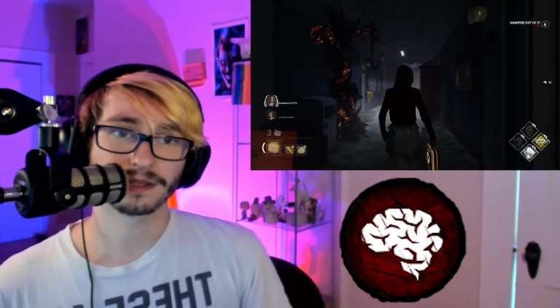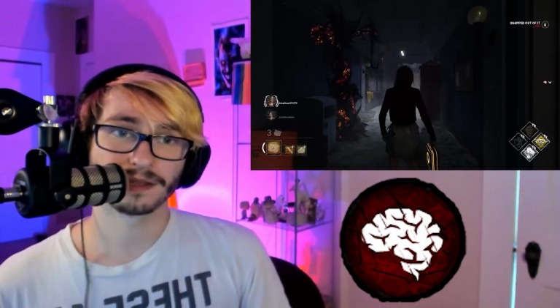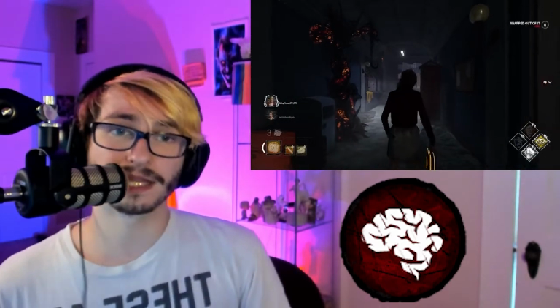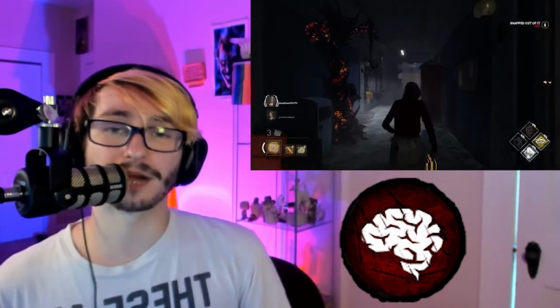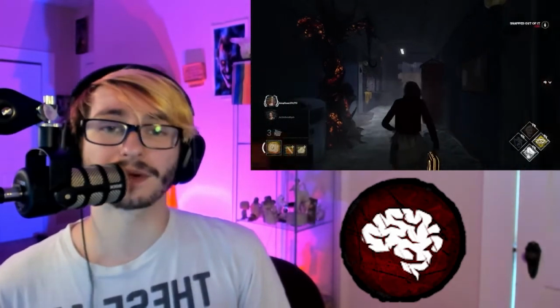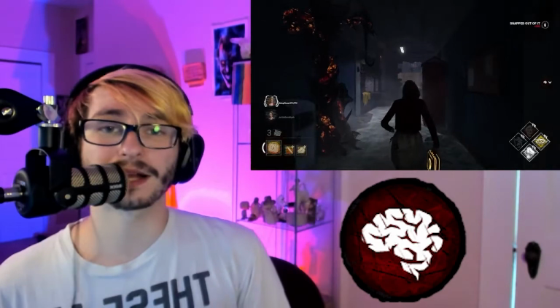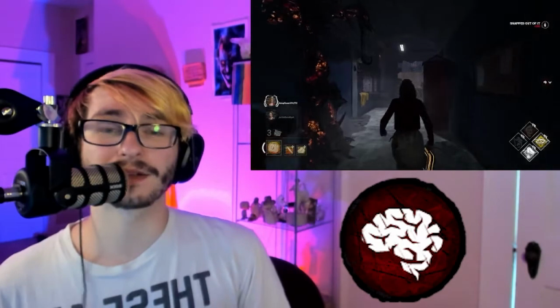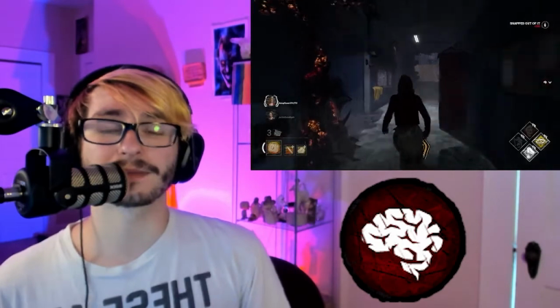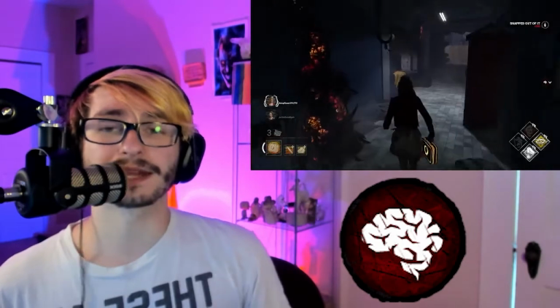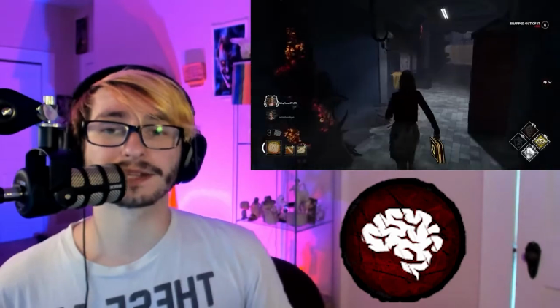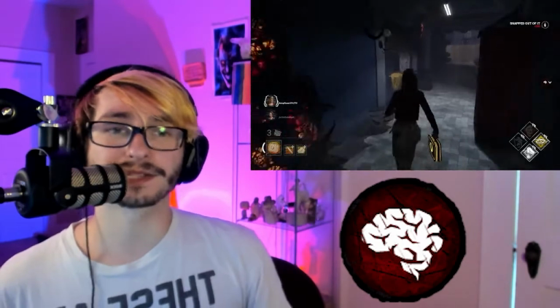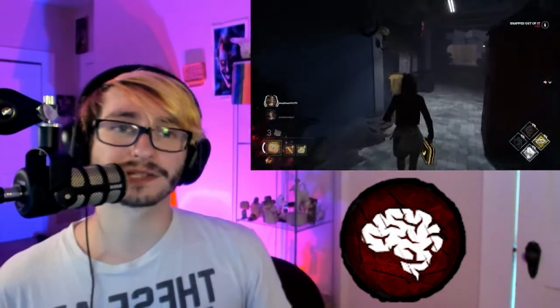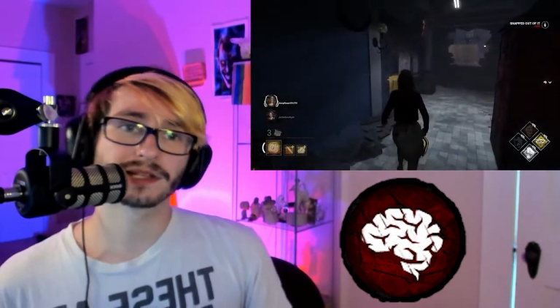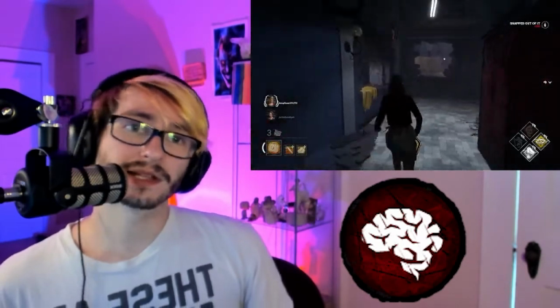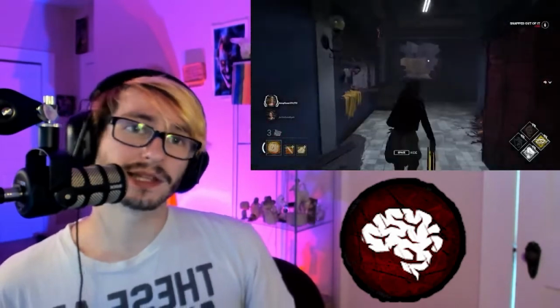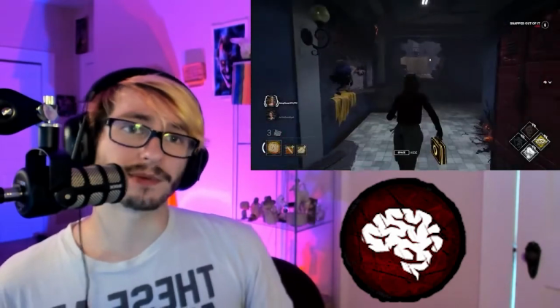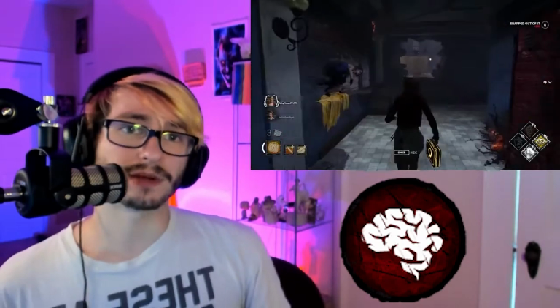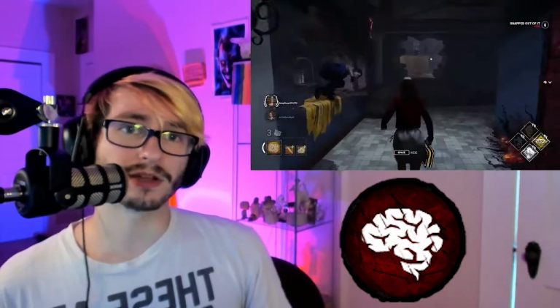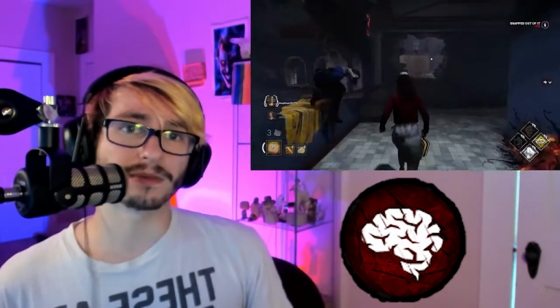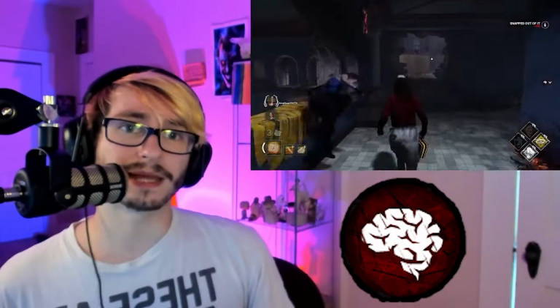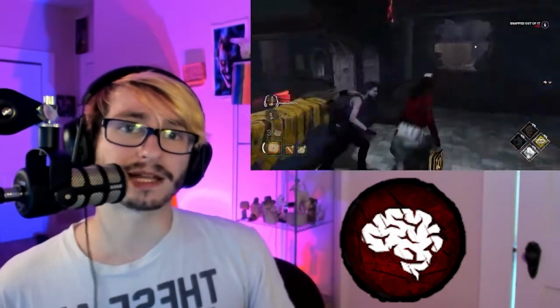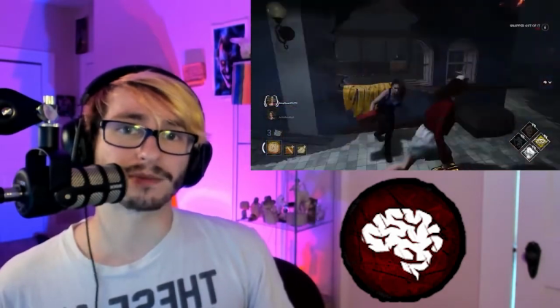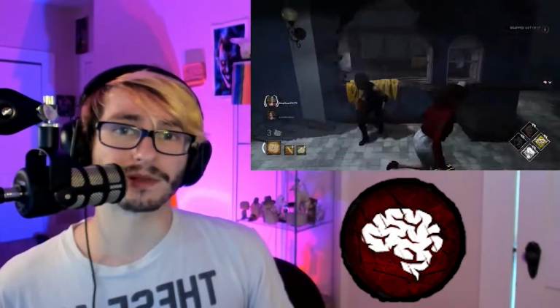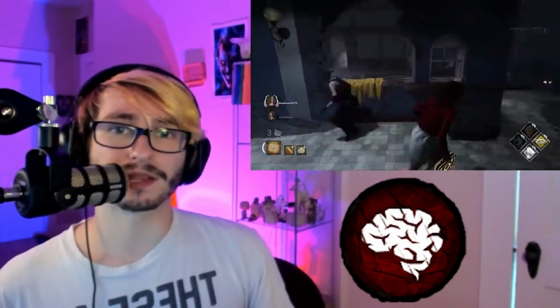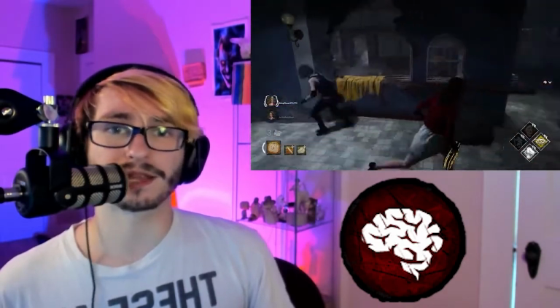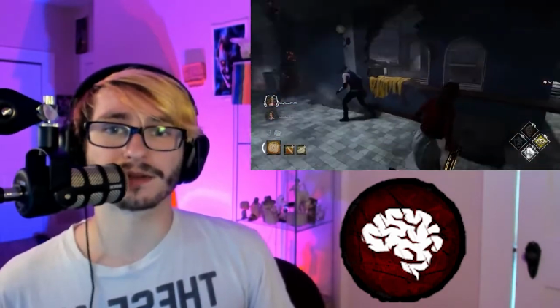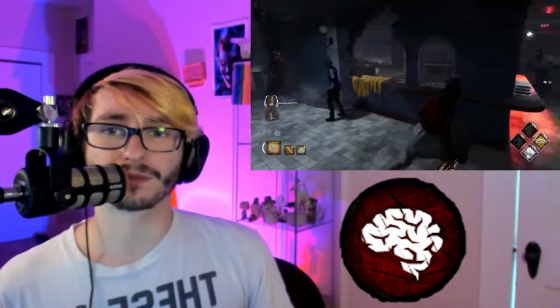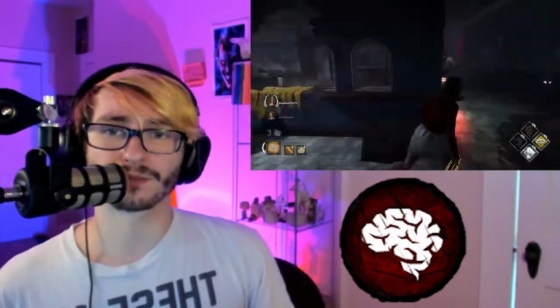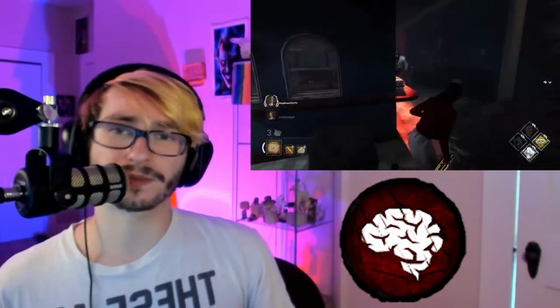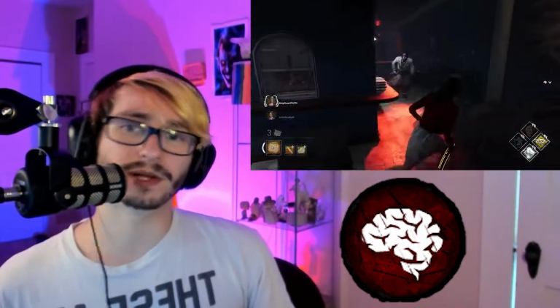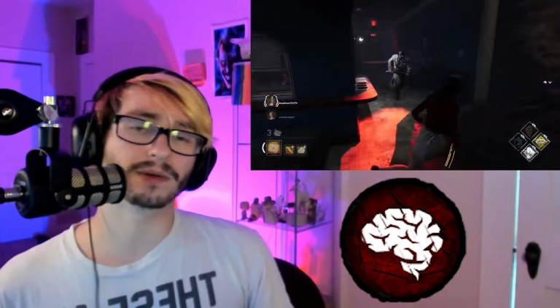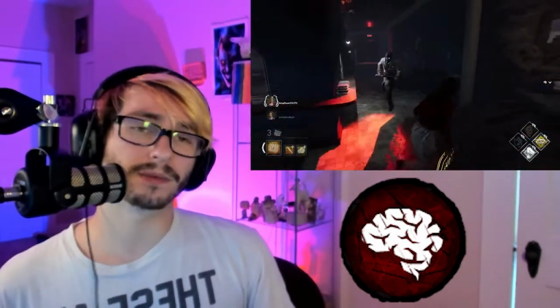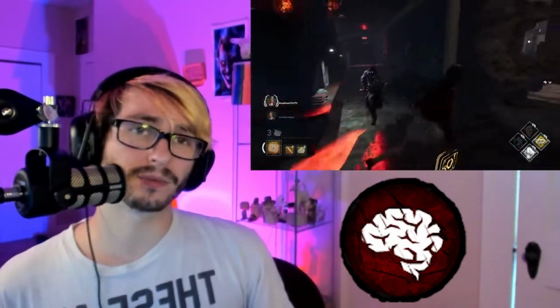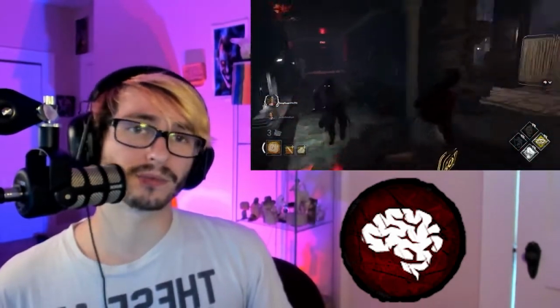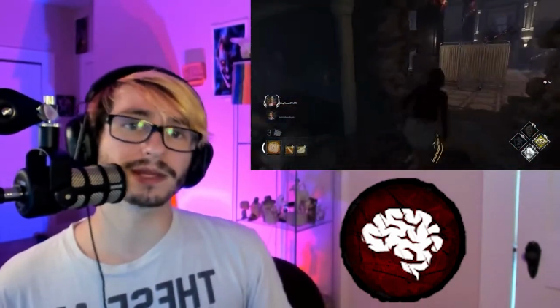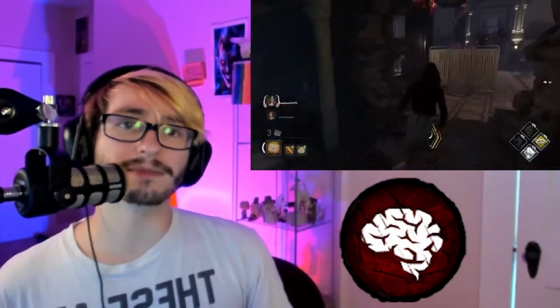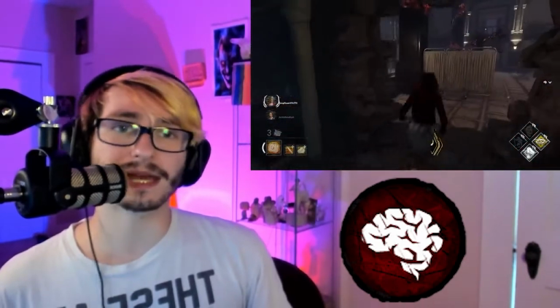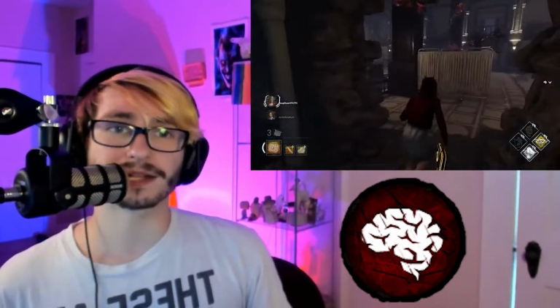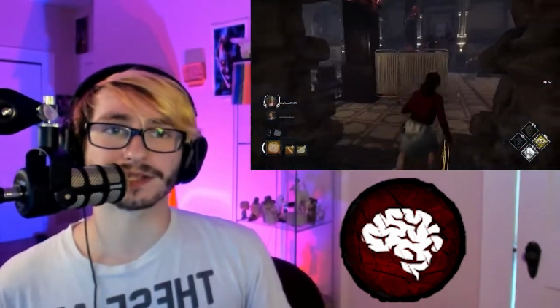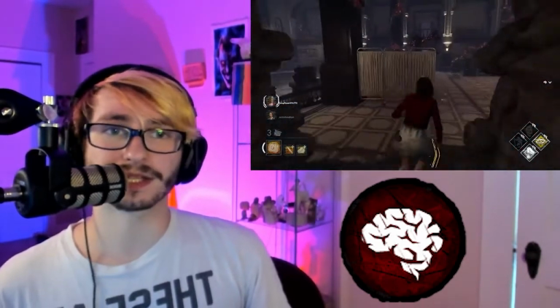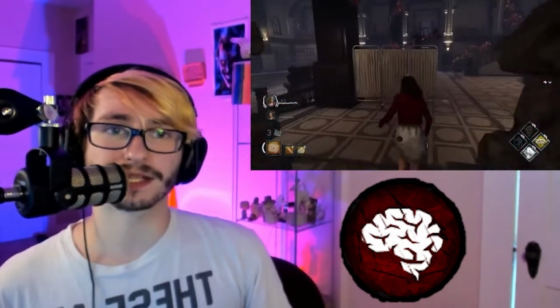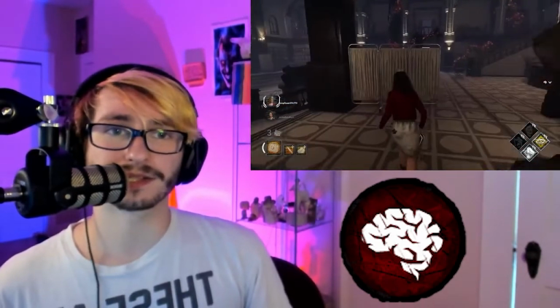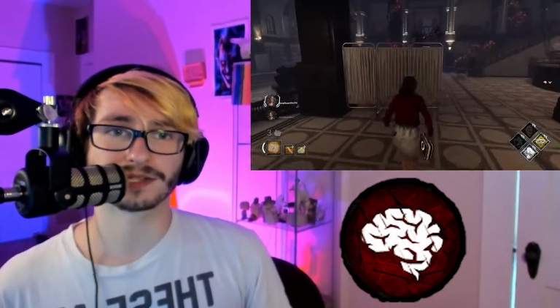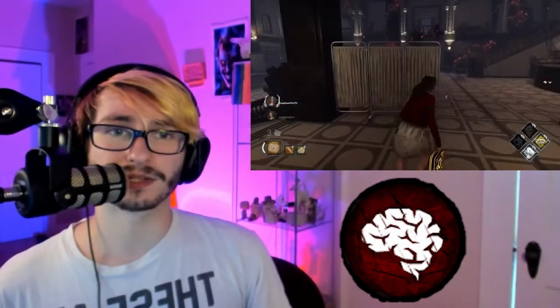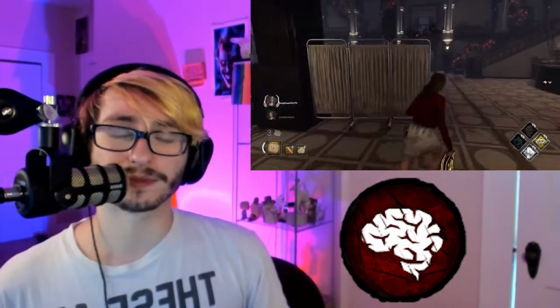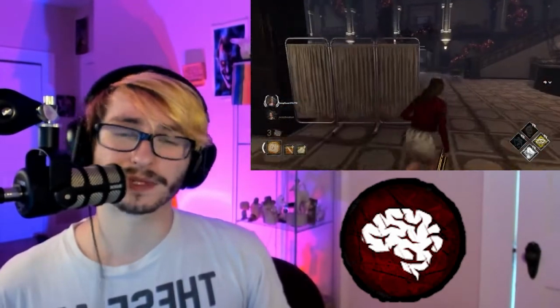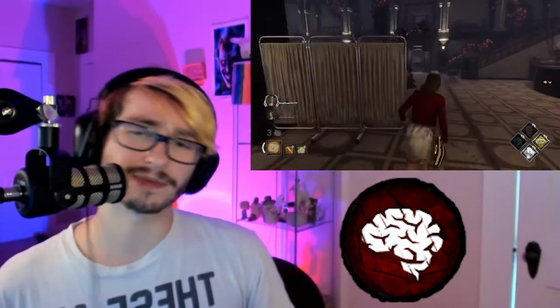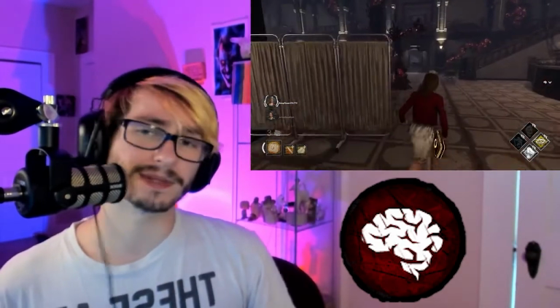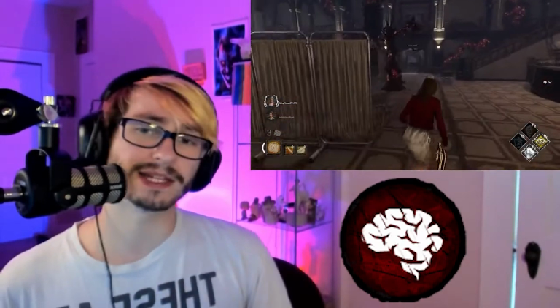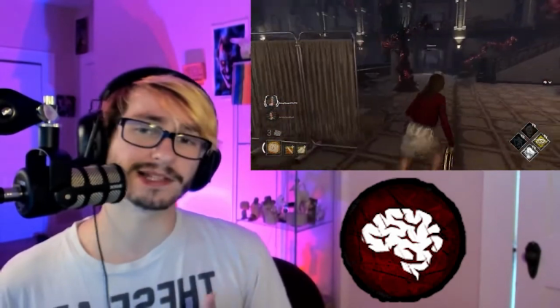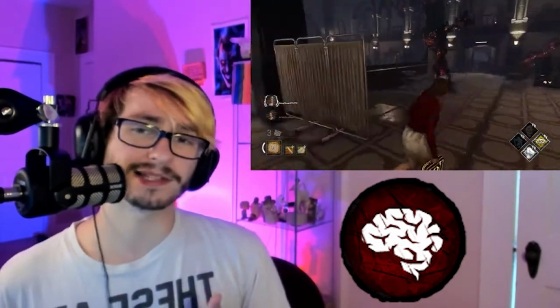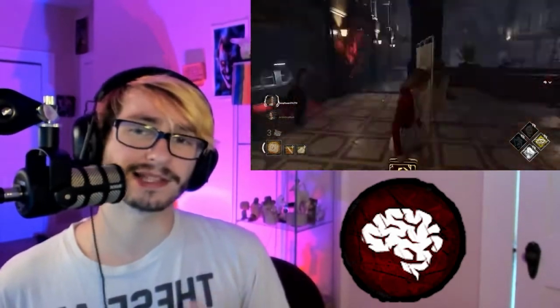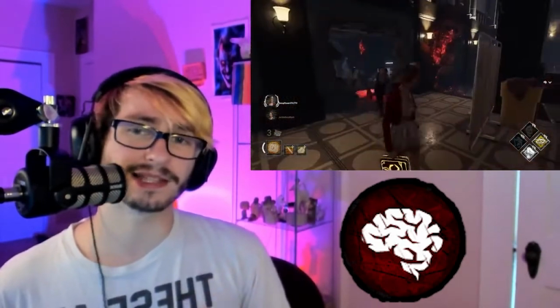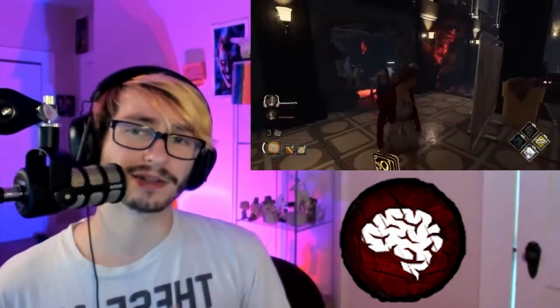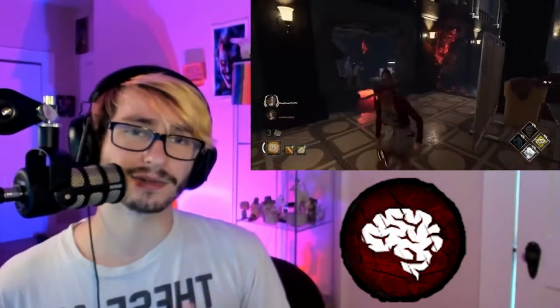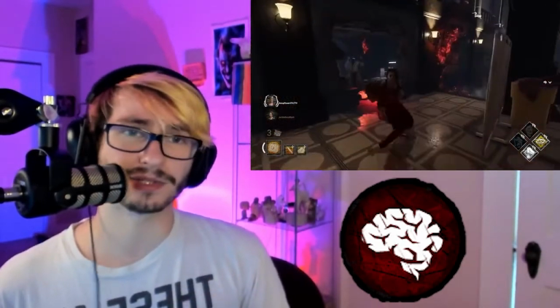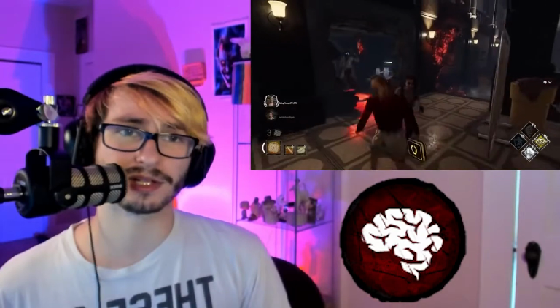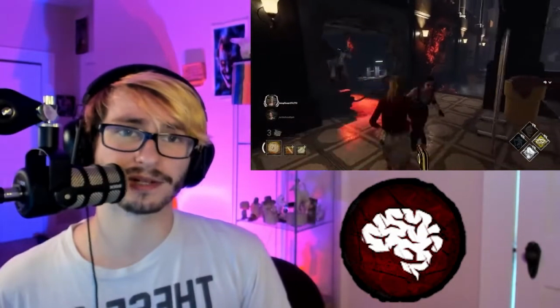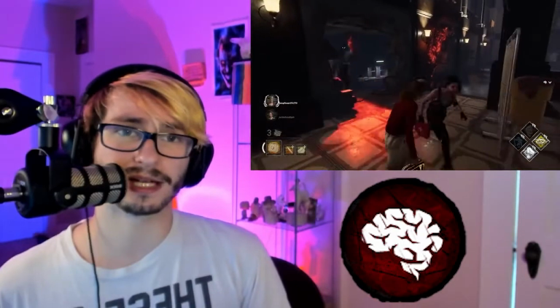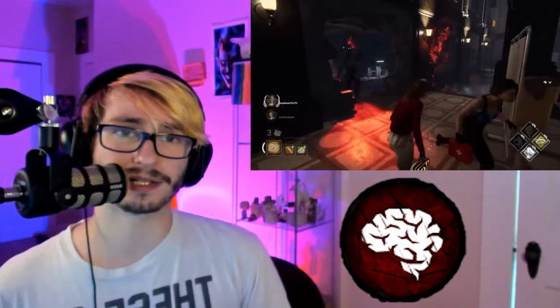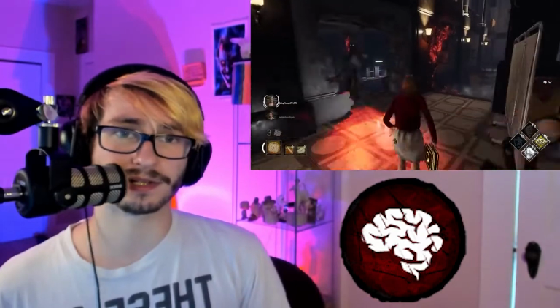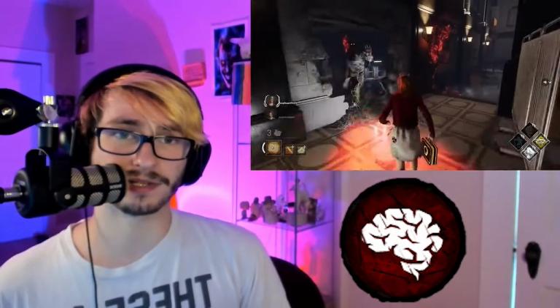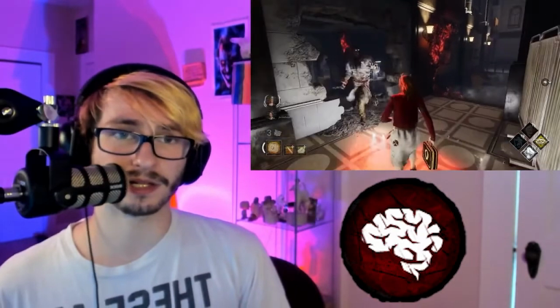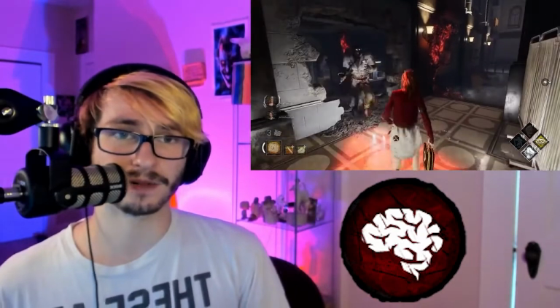Madness tier two spawns illusionary doctors — fake doctors that jump scare survivors and potentially push them off of areas. In Madness tier three, the doctor can actually see the survivor's fake doctors. In order to get out of Madness tier three, you have to do the Snap Out Of It action — there are skill checks going backward and popping up anywhere on the screen. Now we're out of madness. We're going back to get Madness again because we didn't see the illusionary doctors yet.